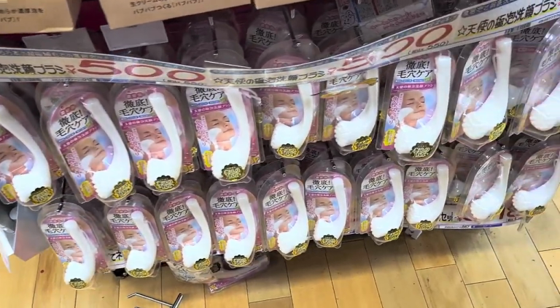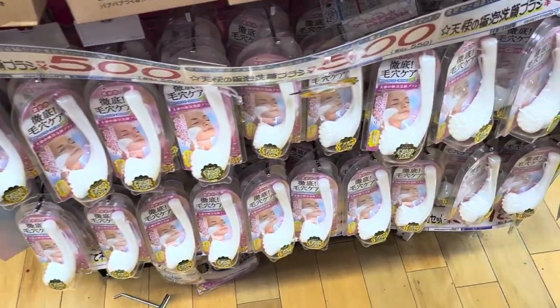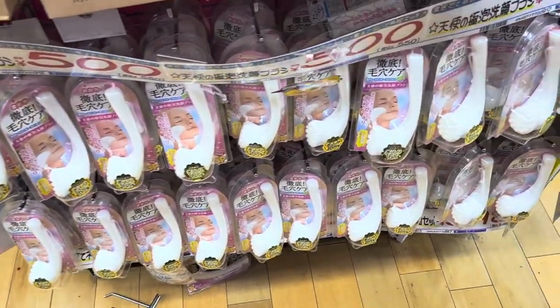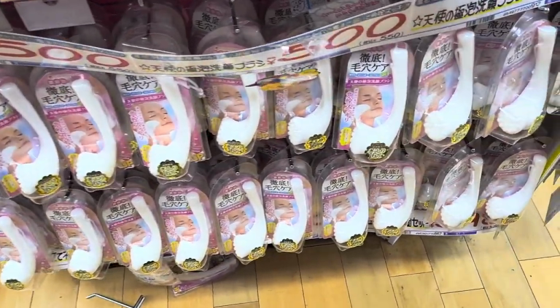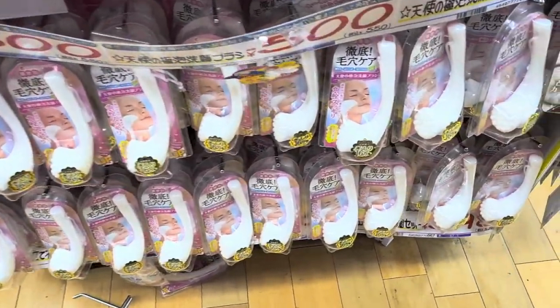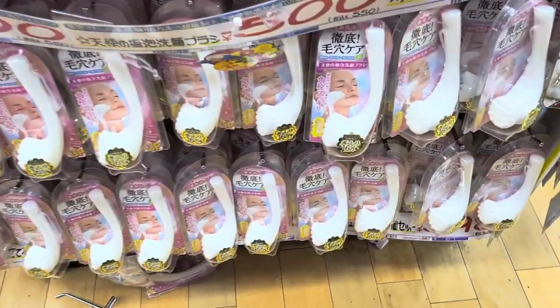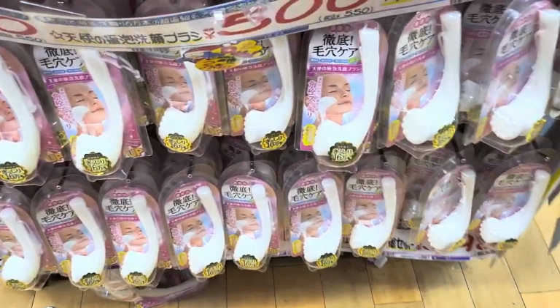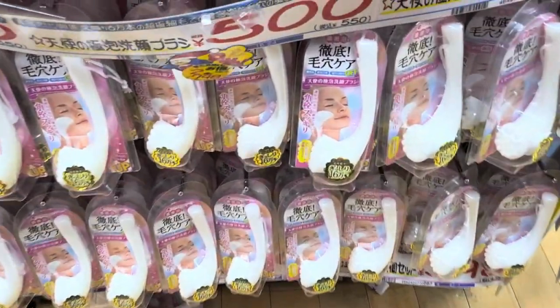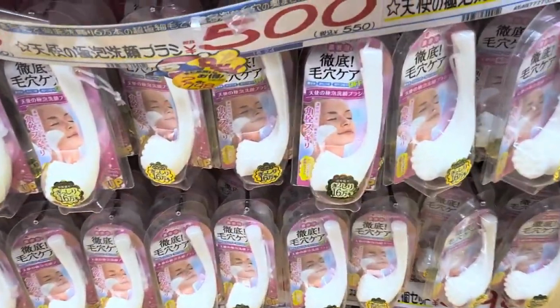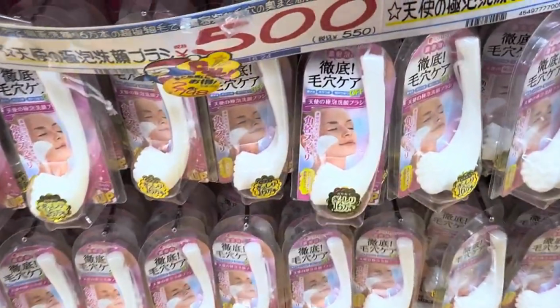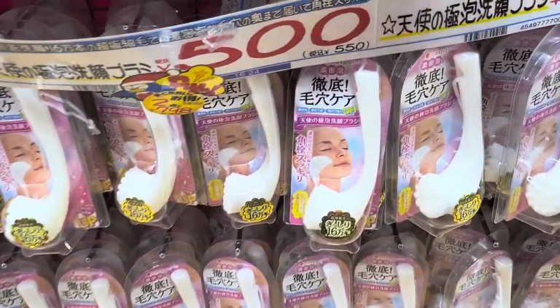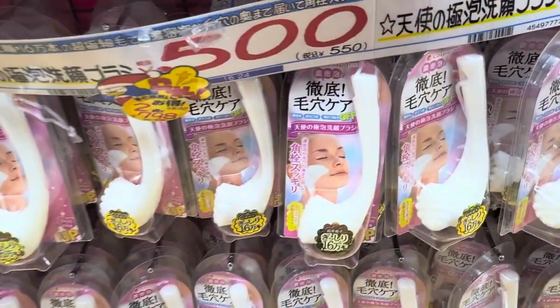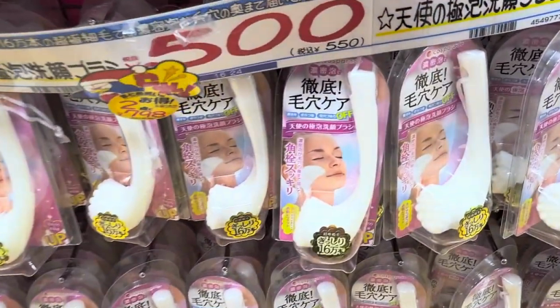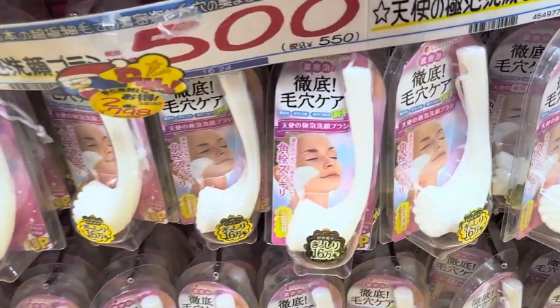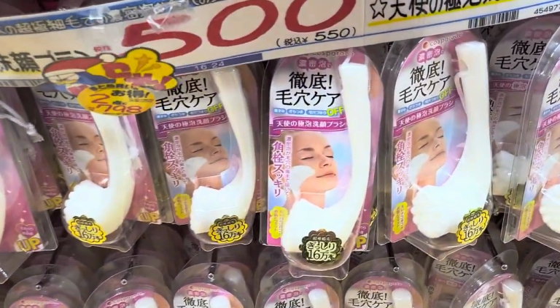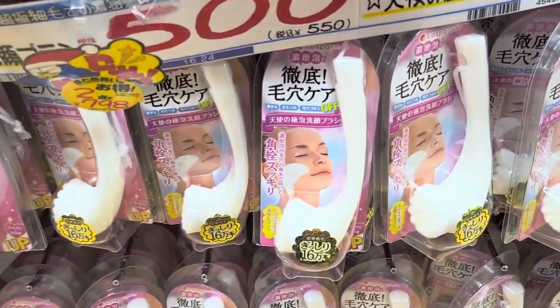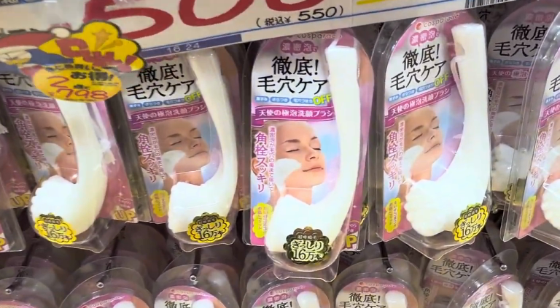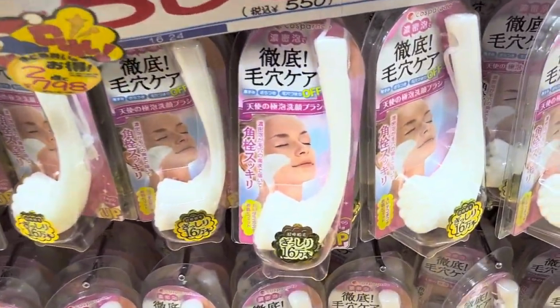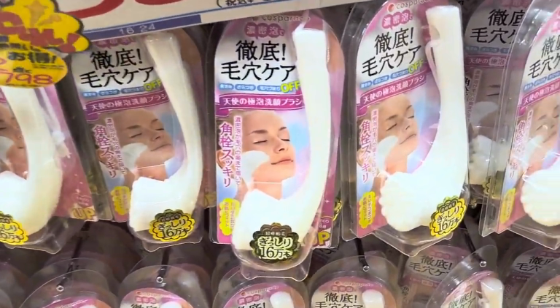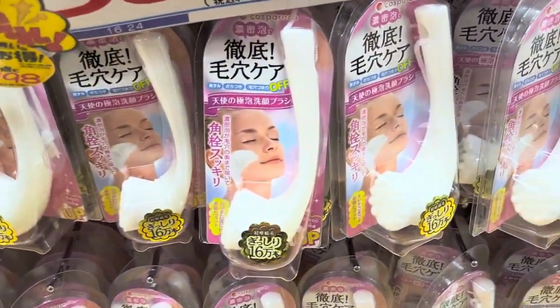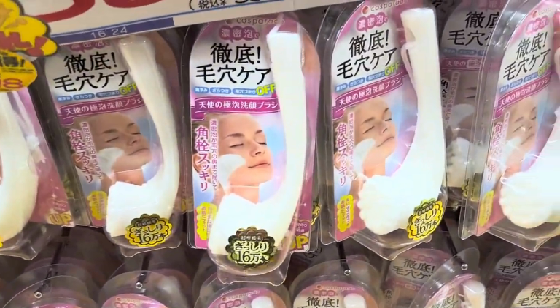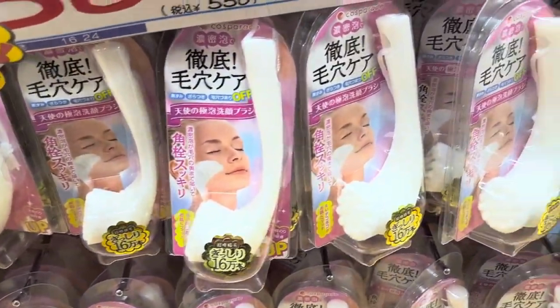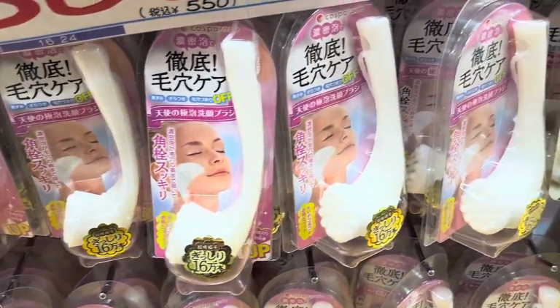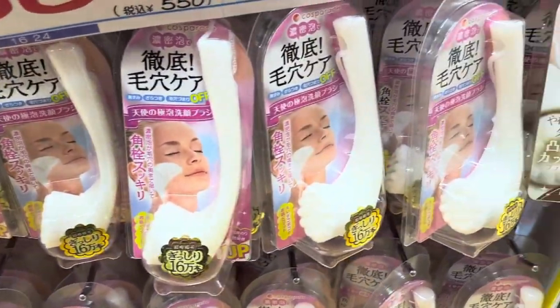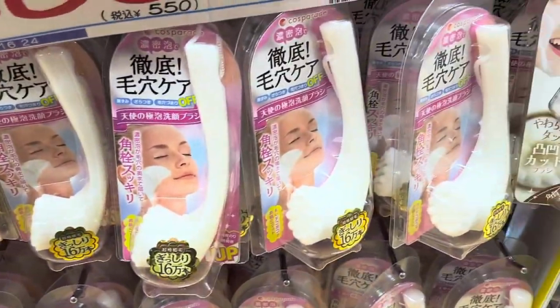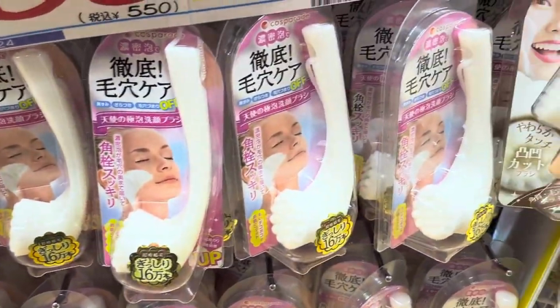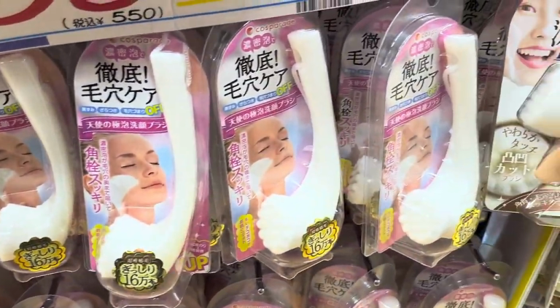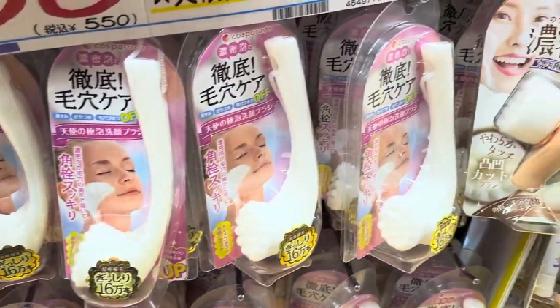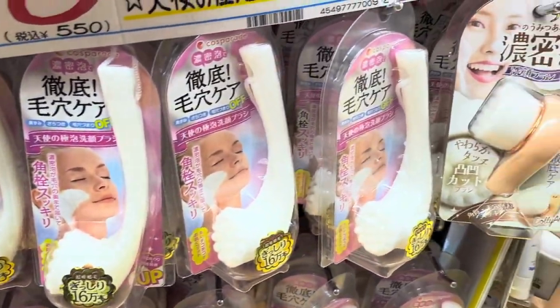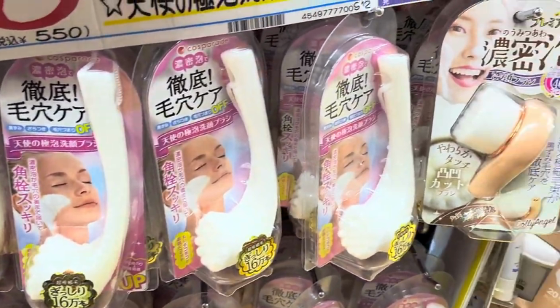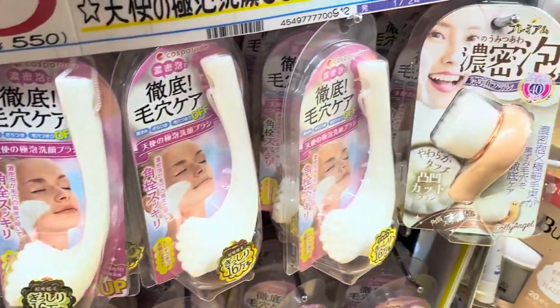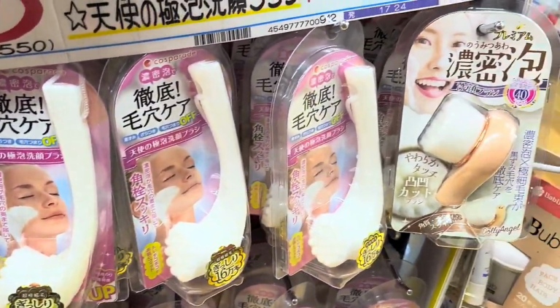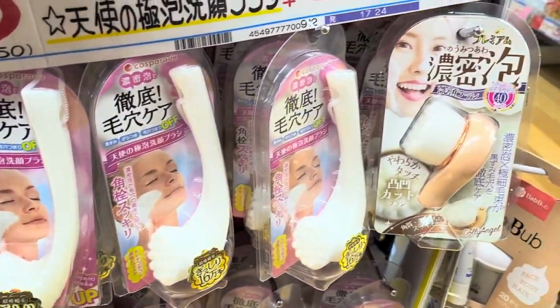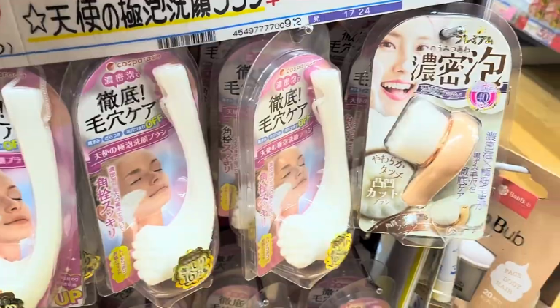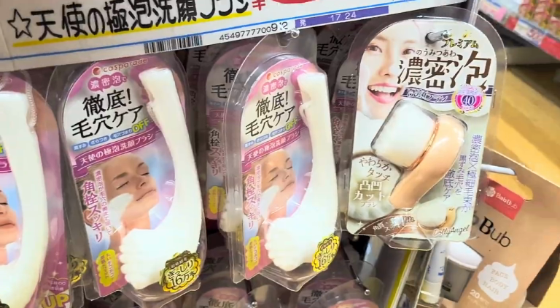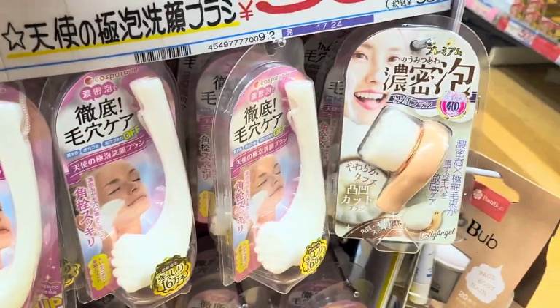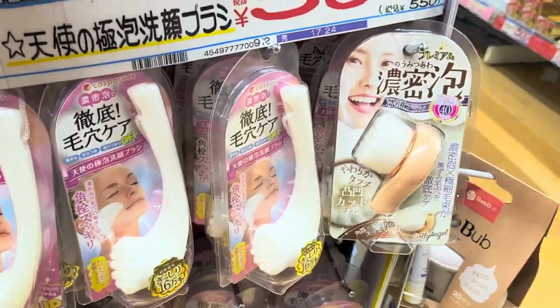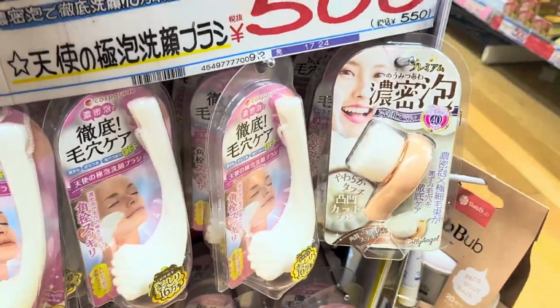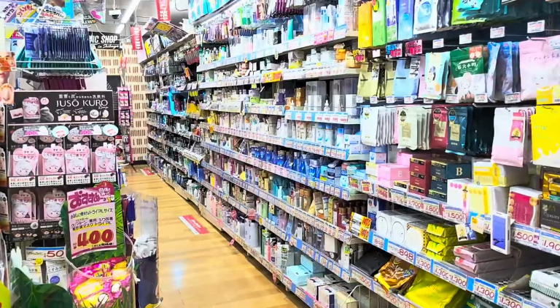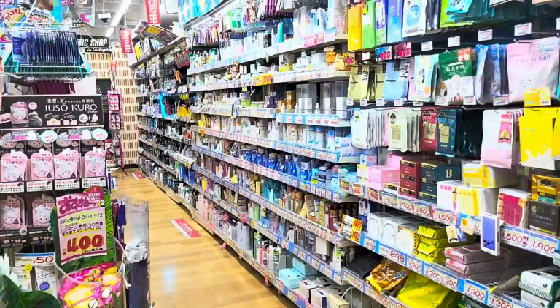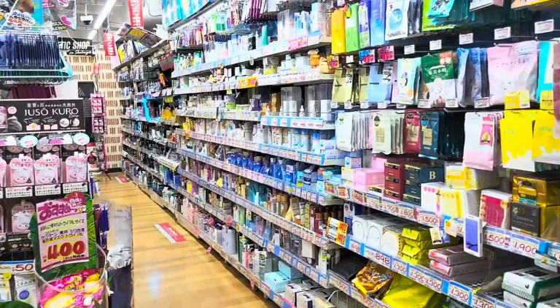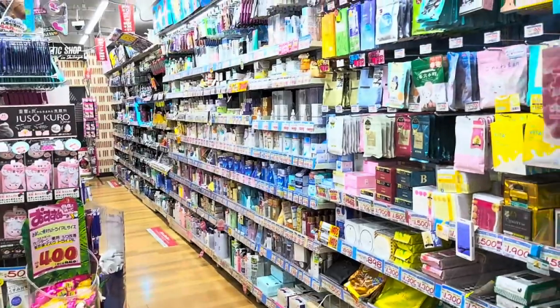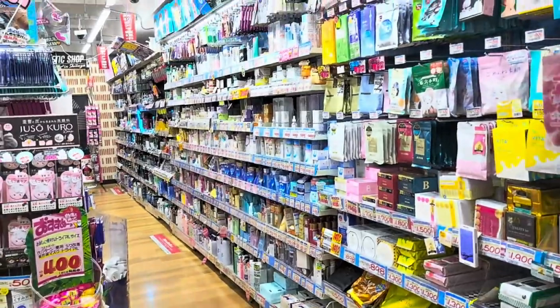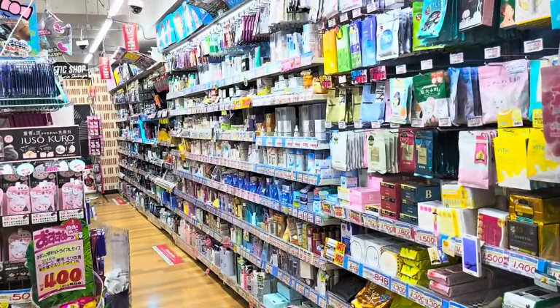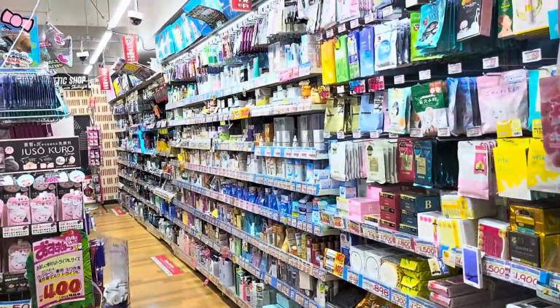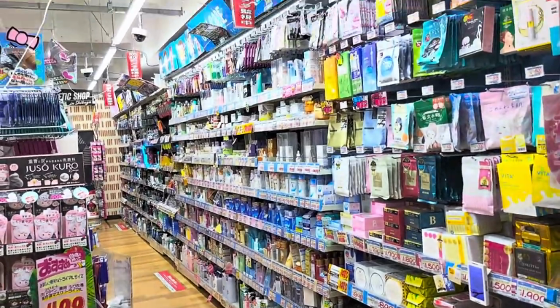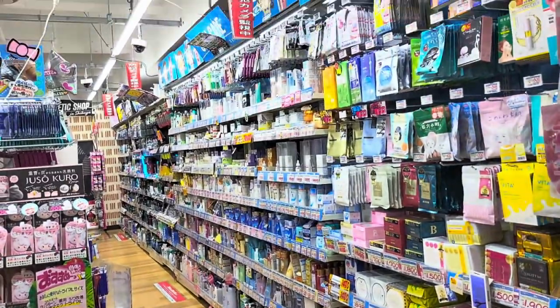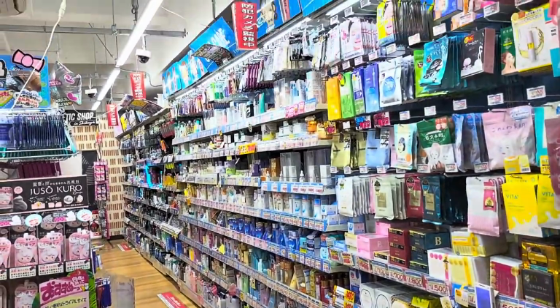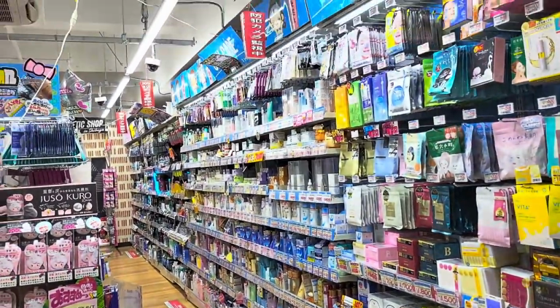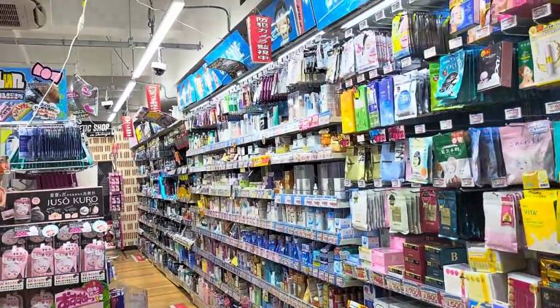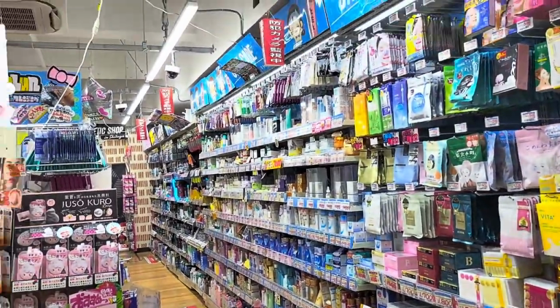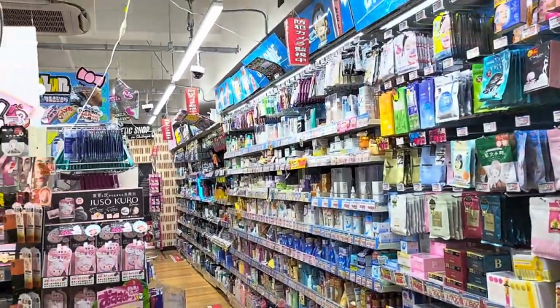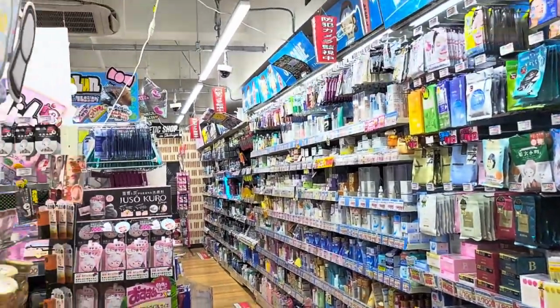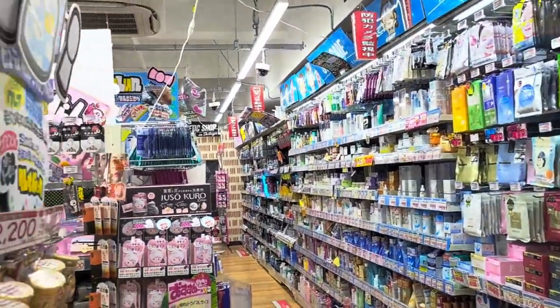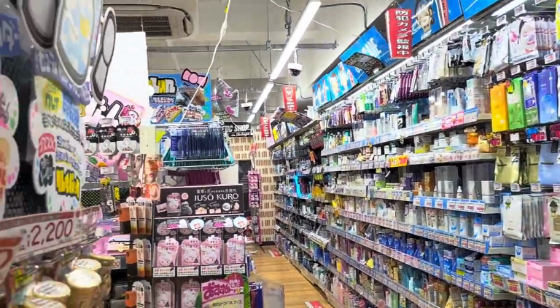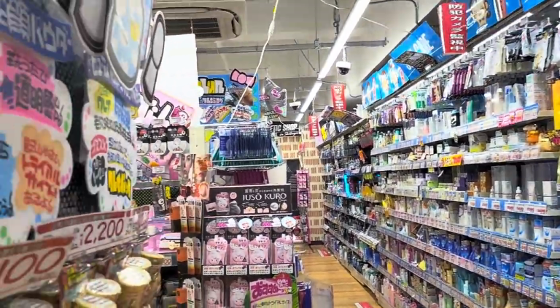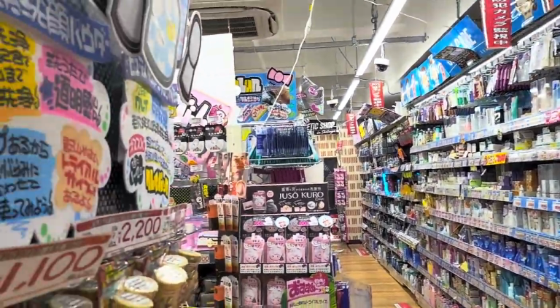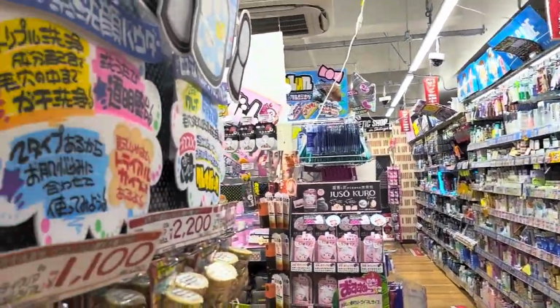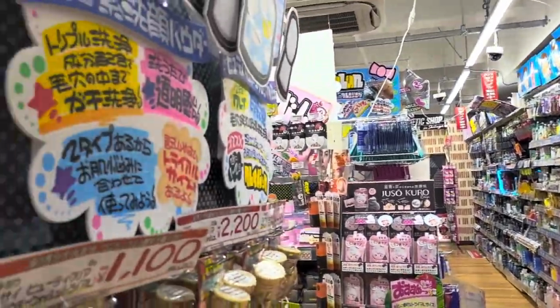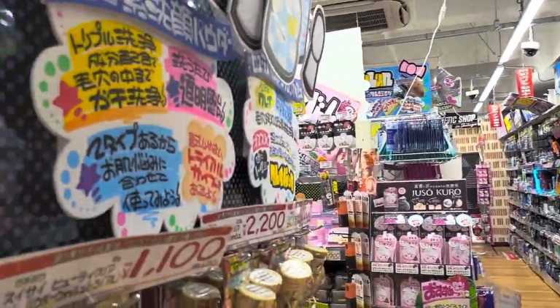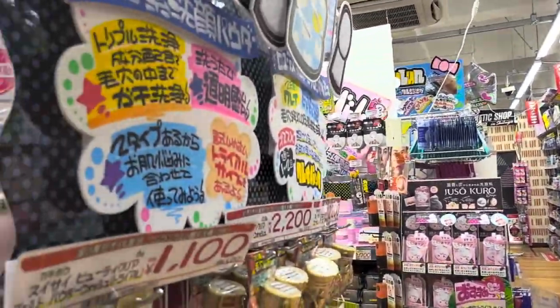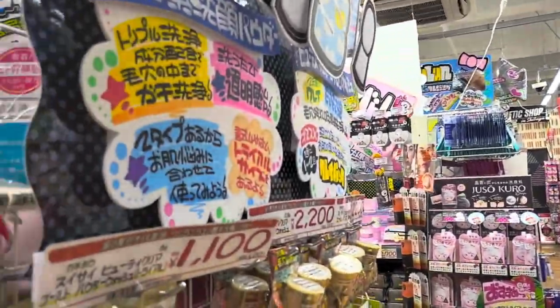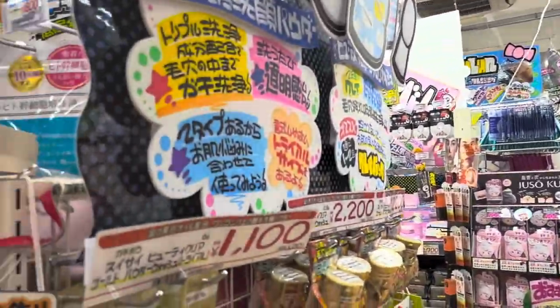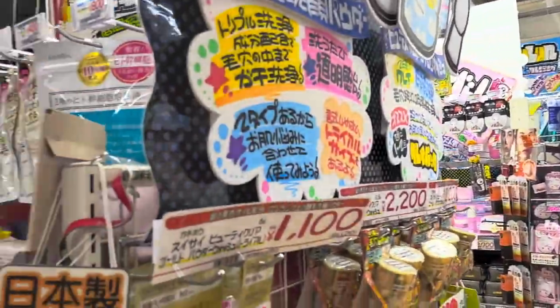This is a facial brush that I ended up getting — as you can see it's 500 yen, so less than $5.